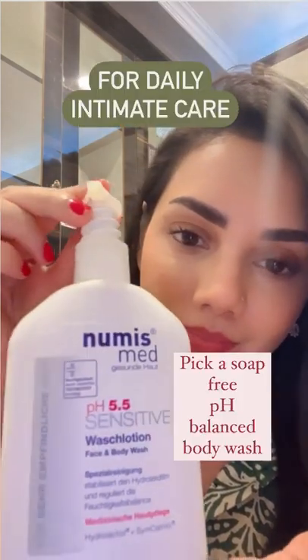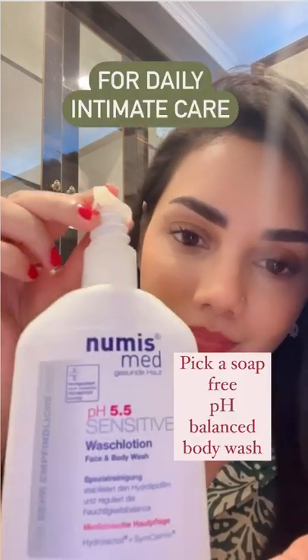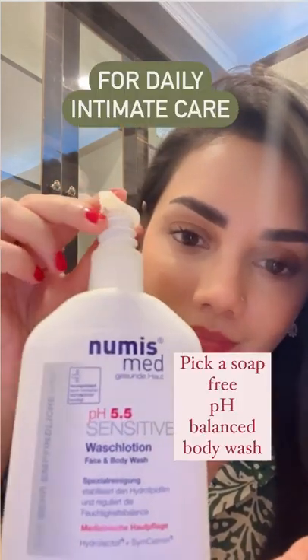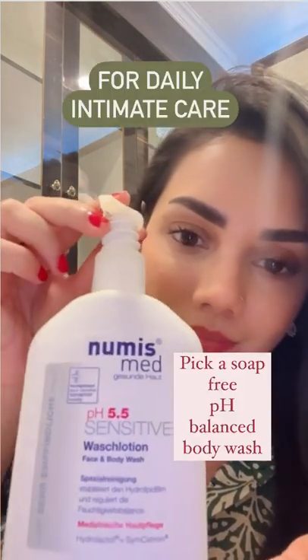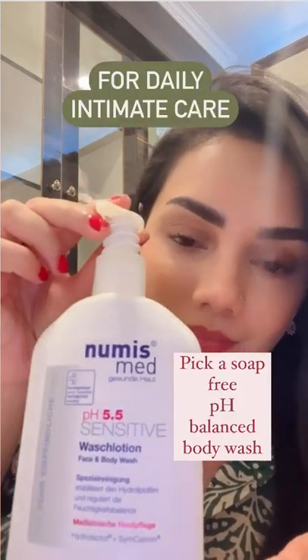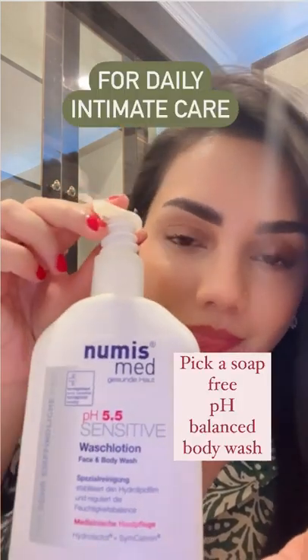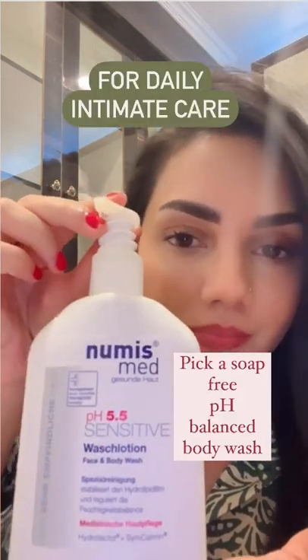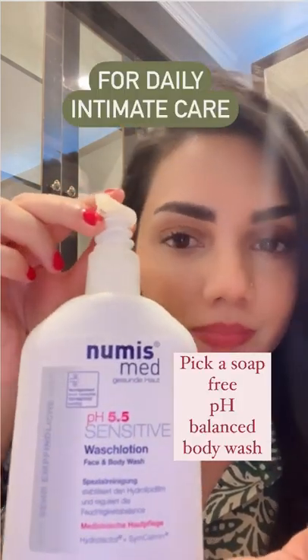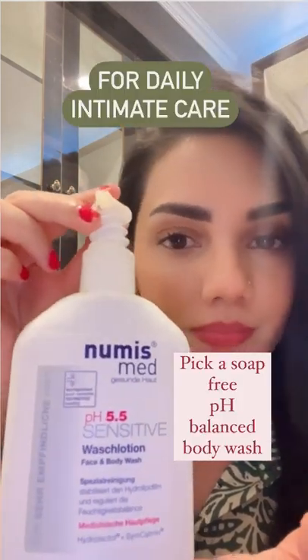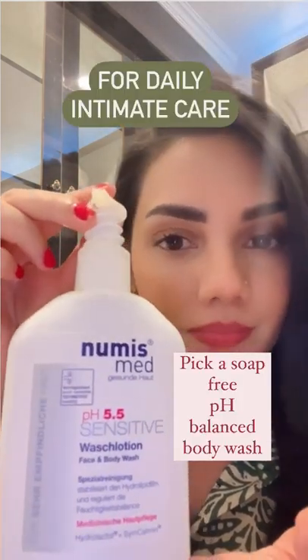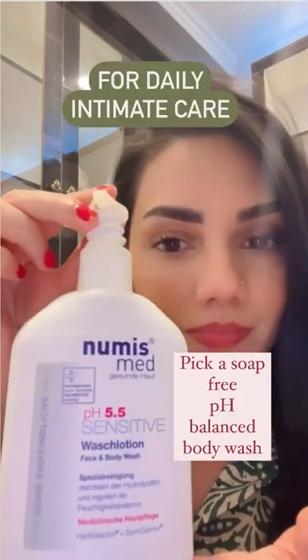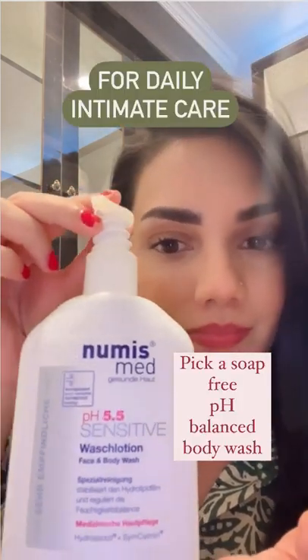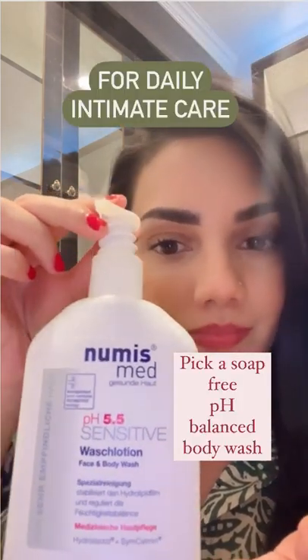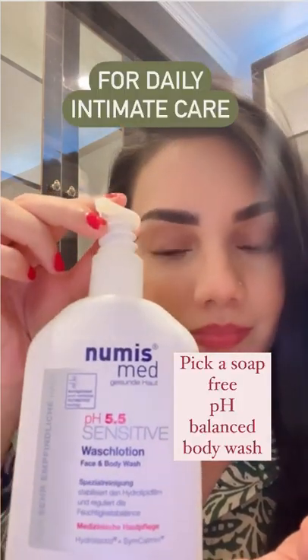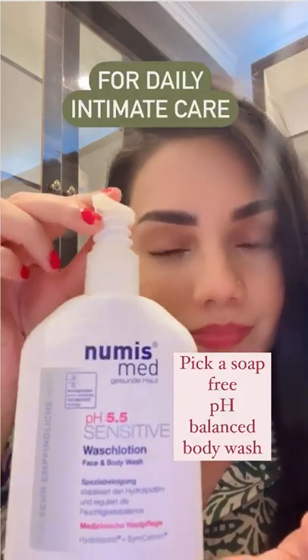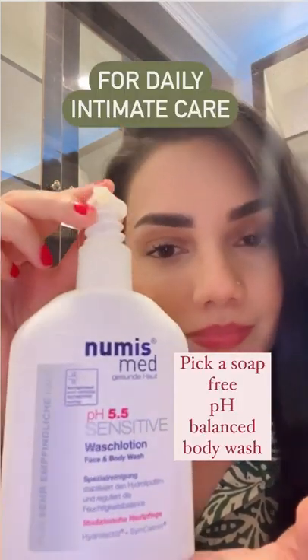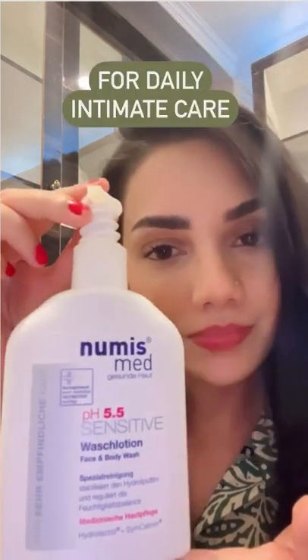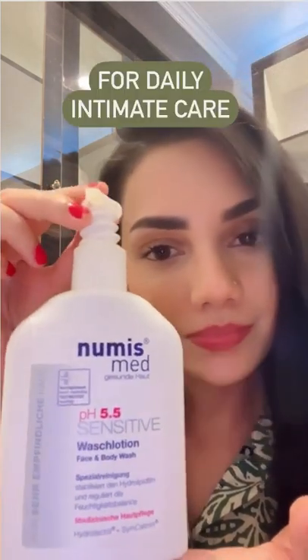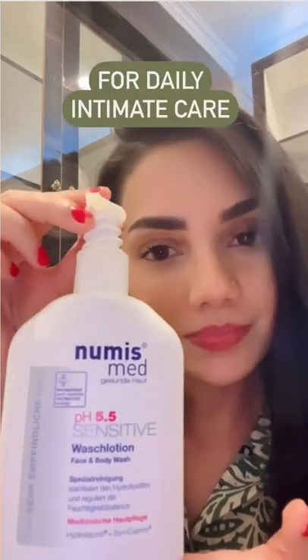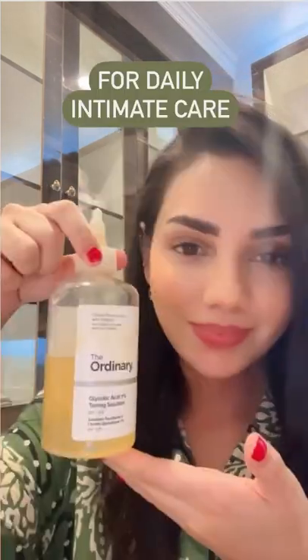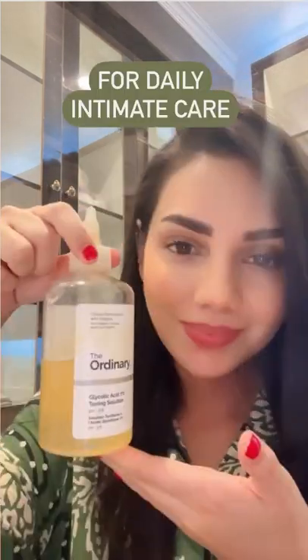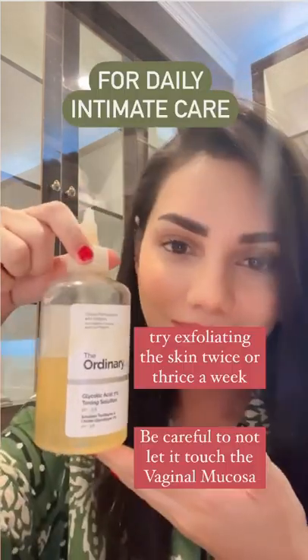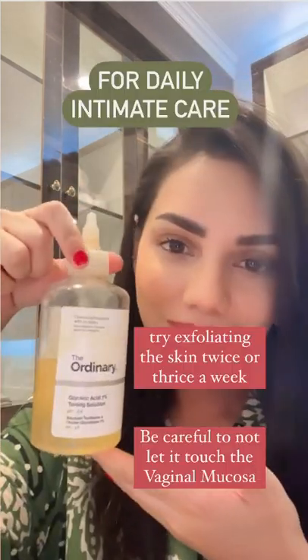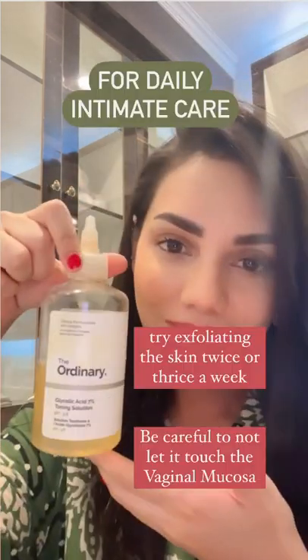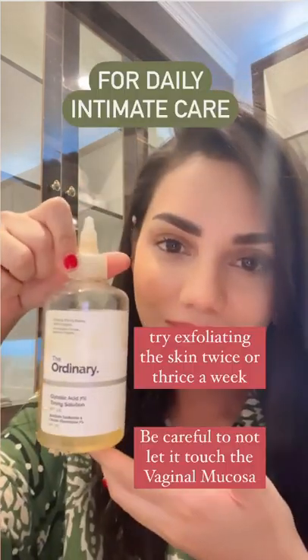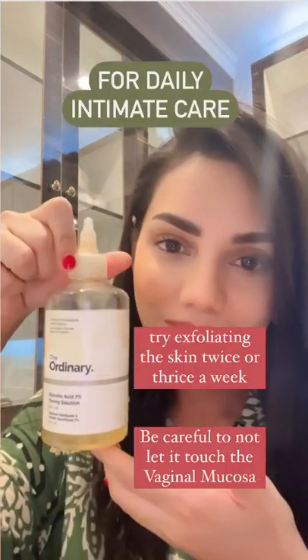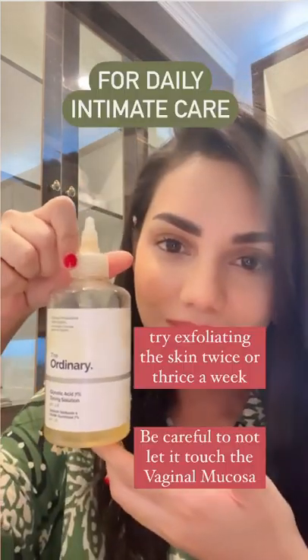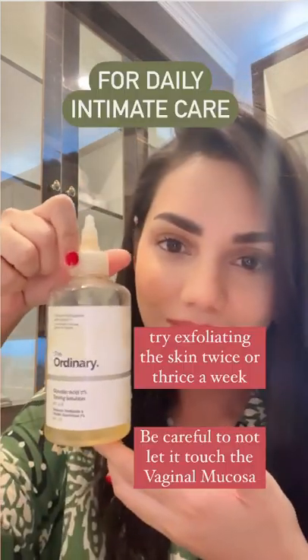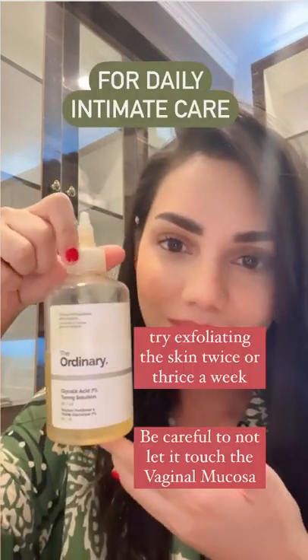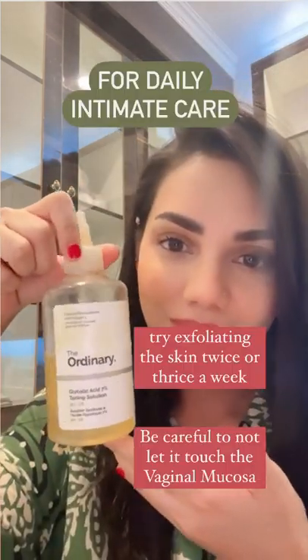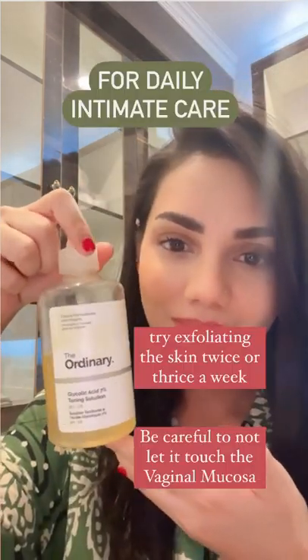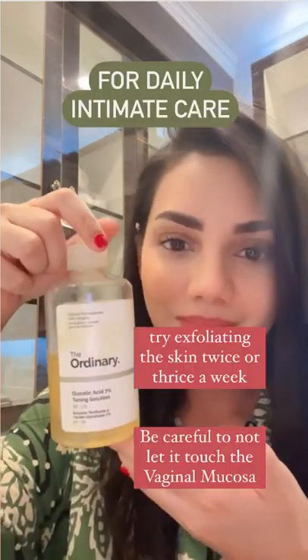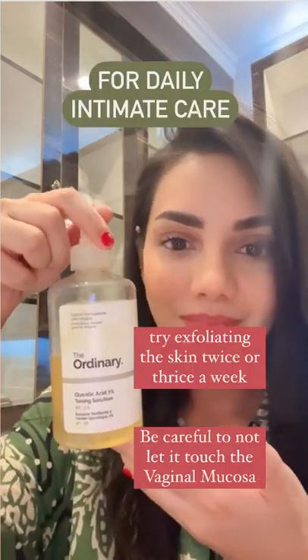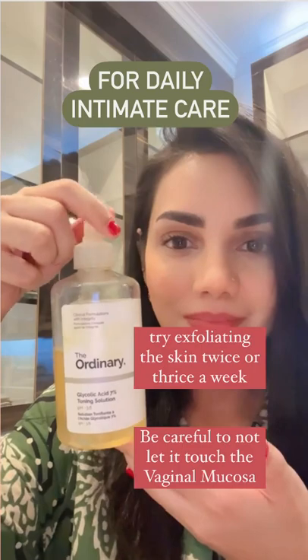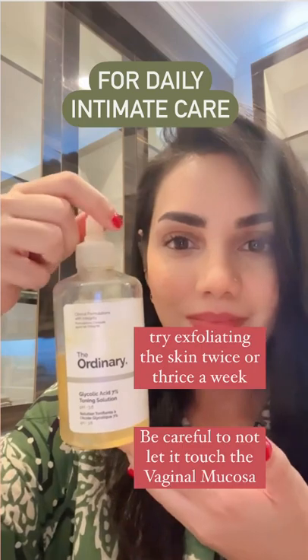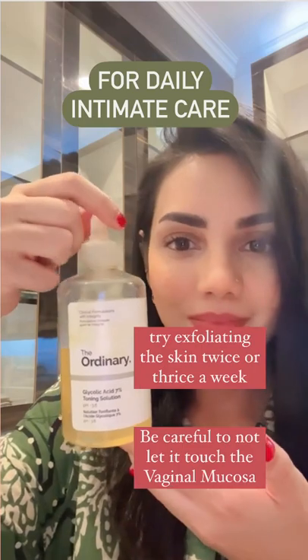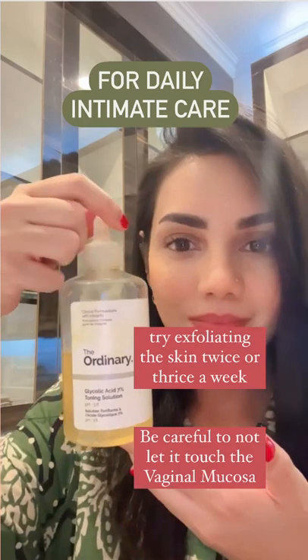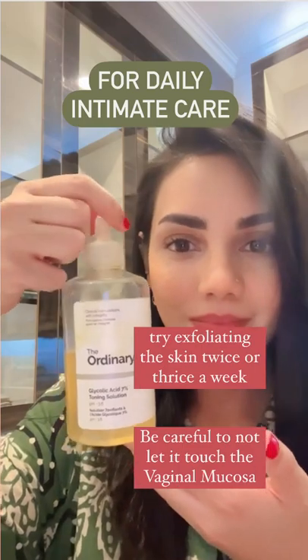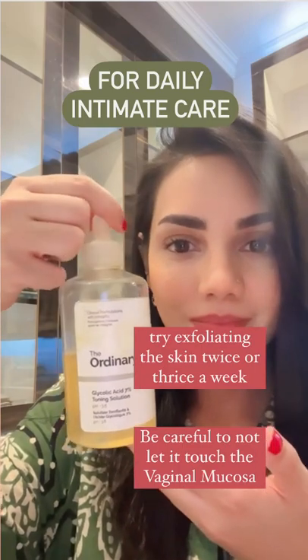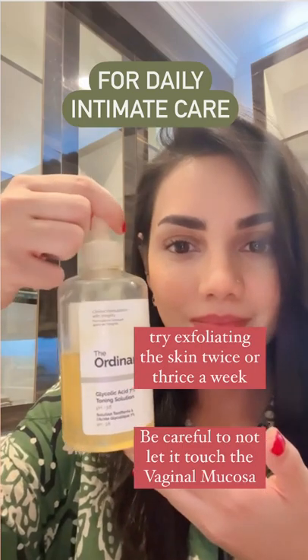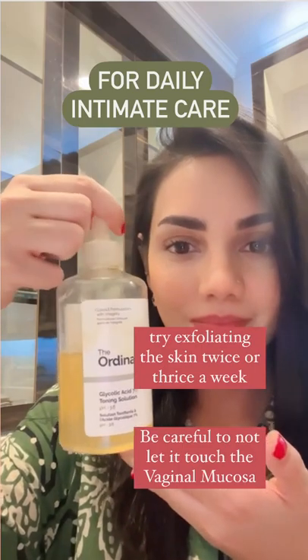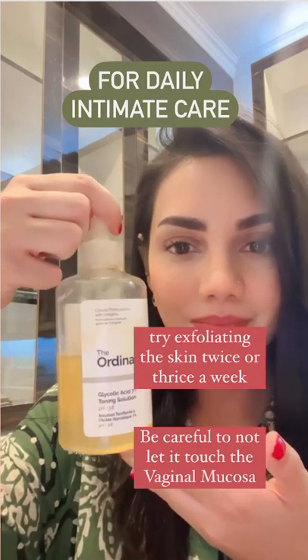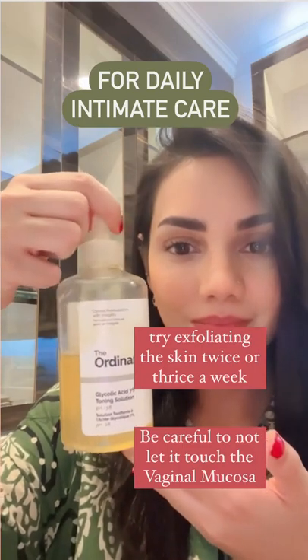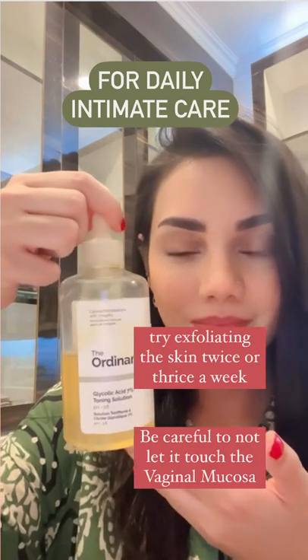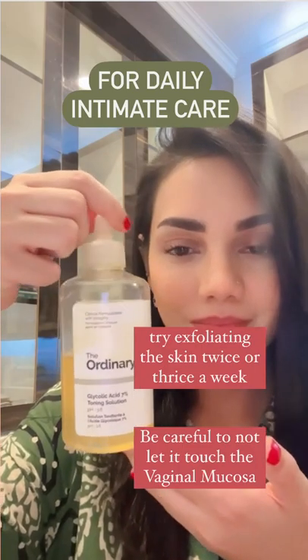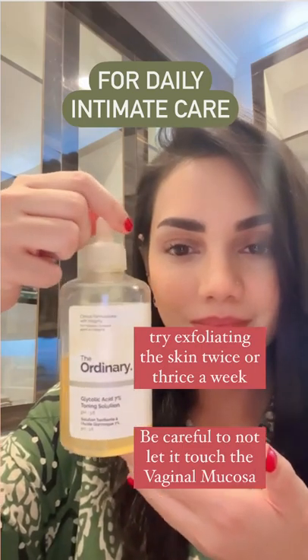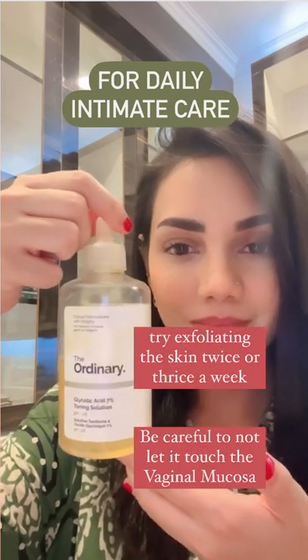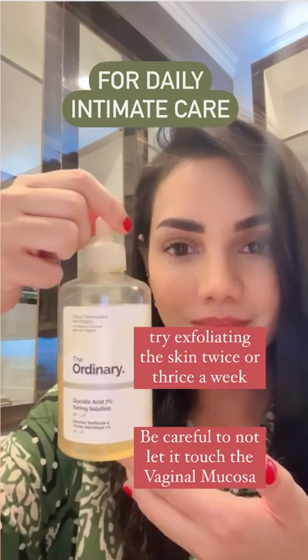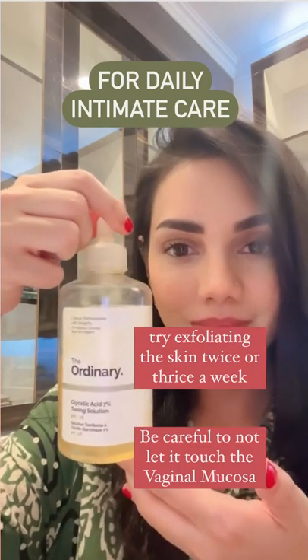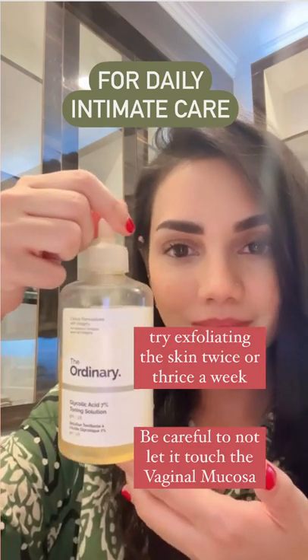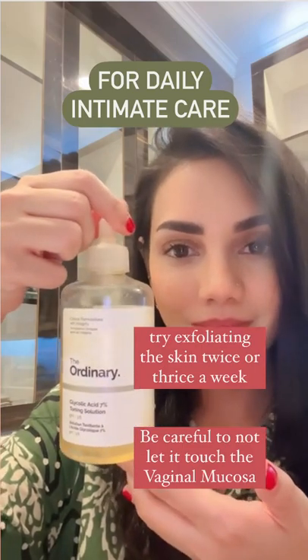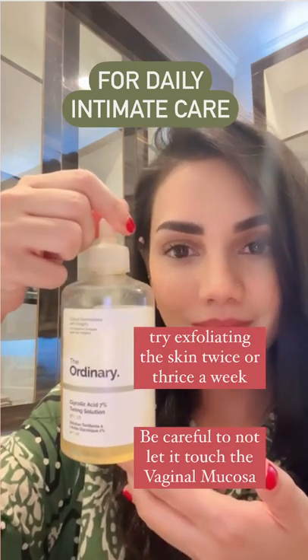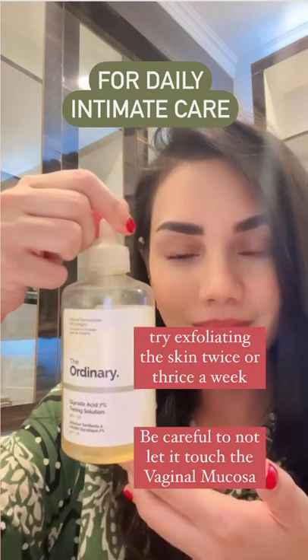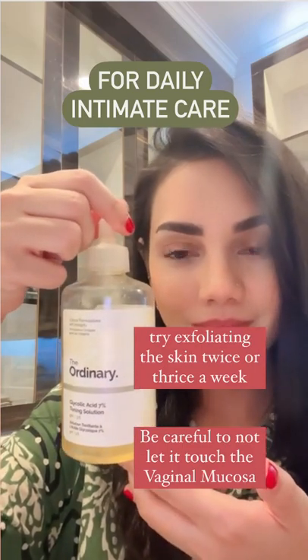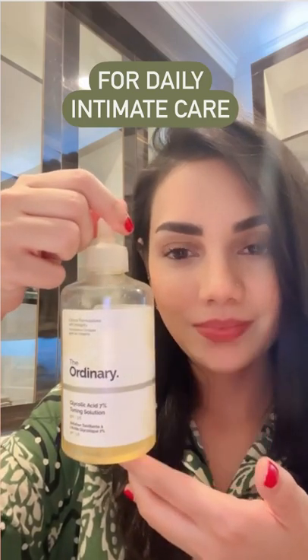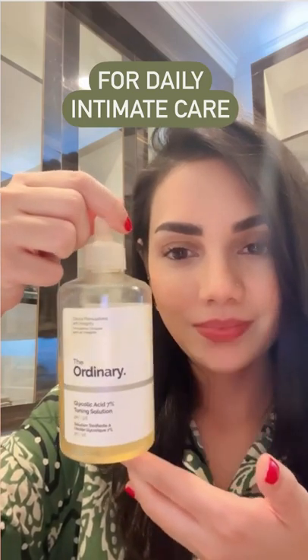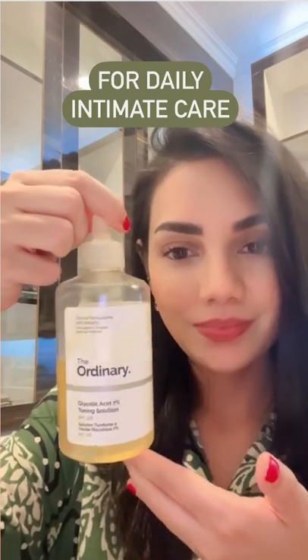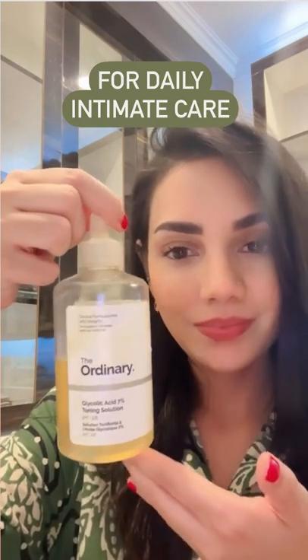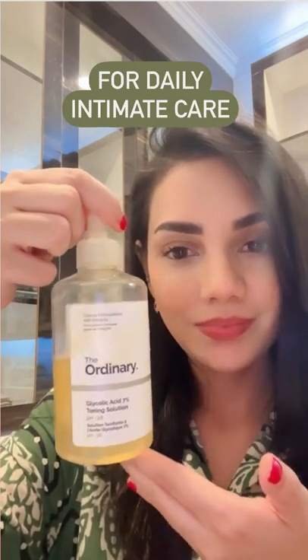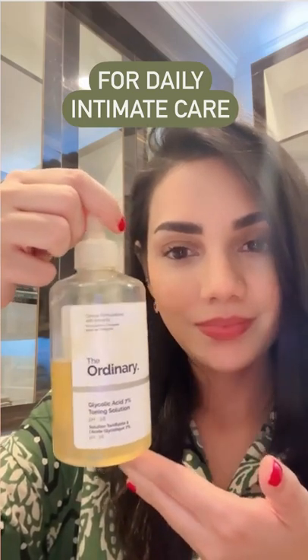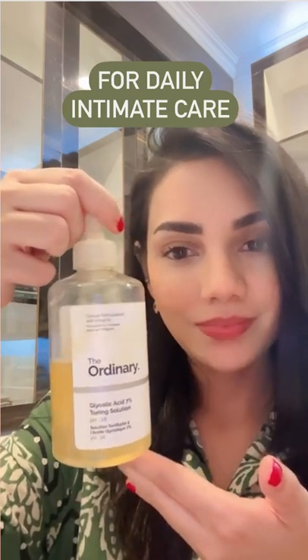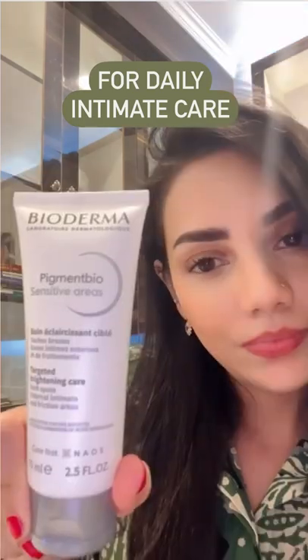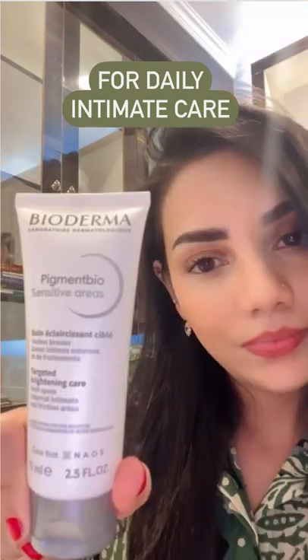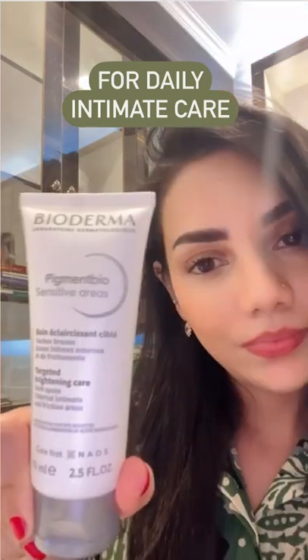For your daily intimate care, please pick a soap-free wash. Try exfoliating the skin twice or thrice a week.